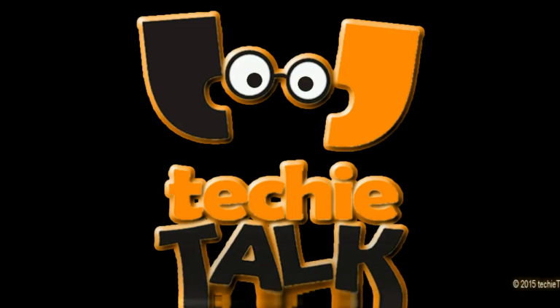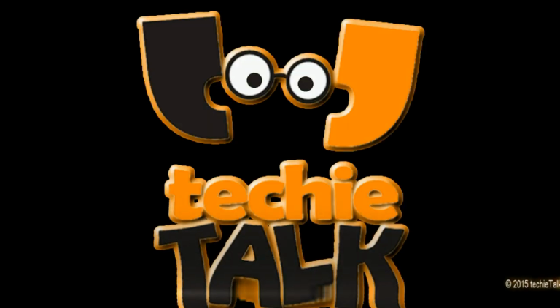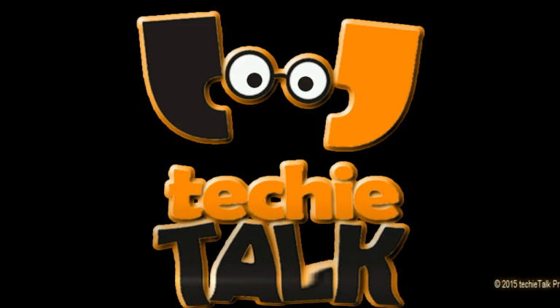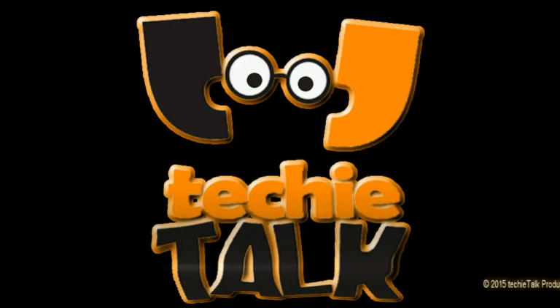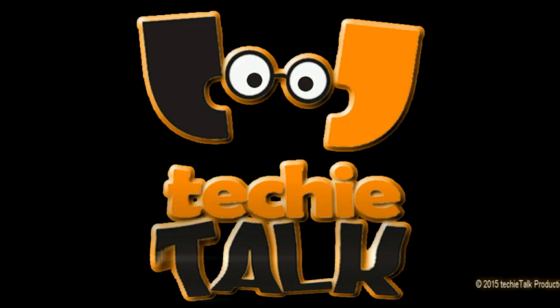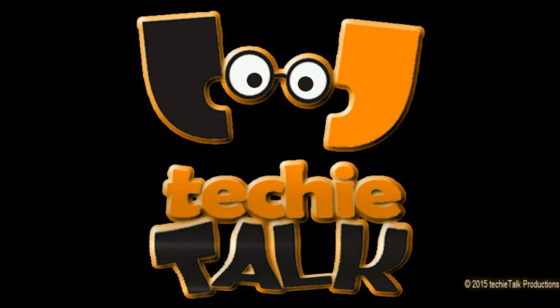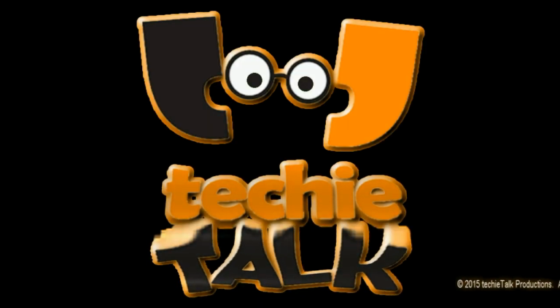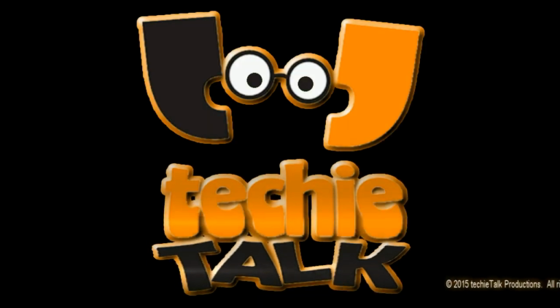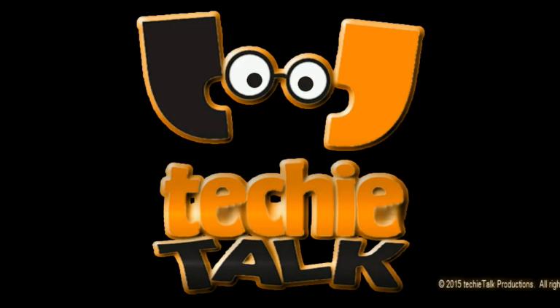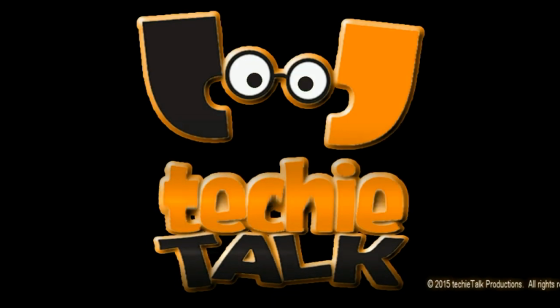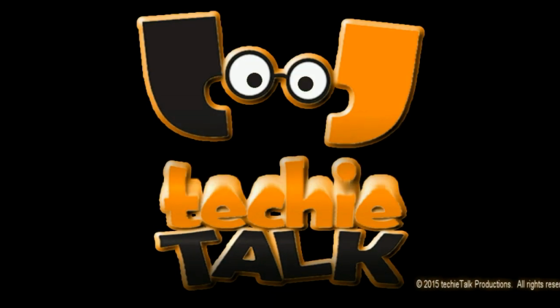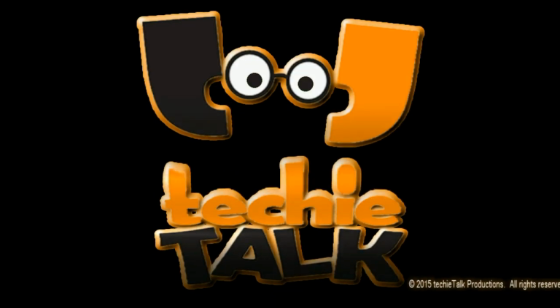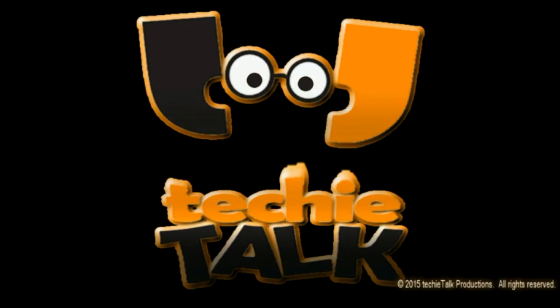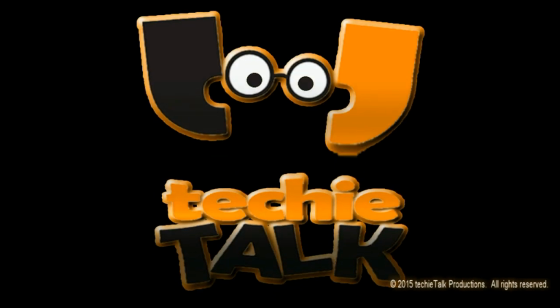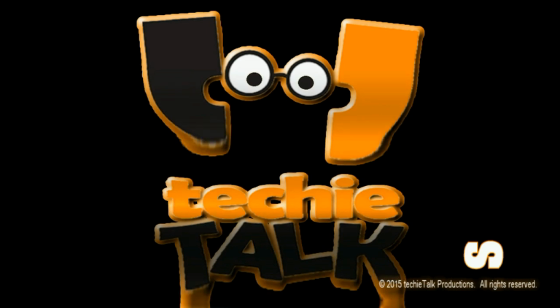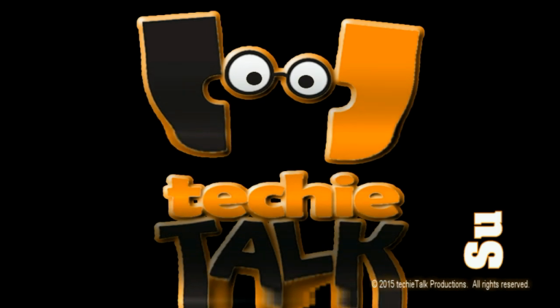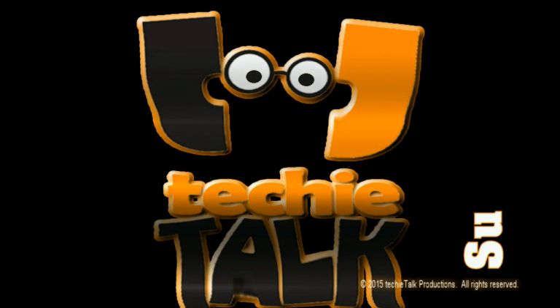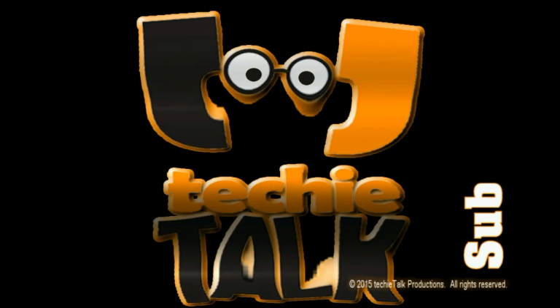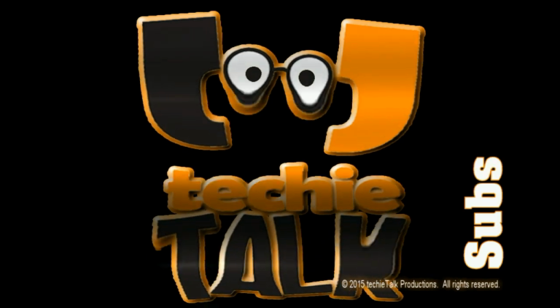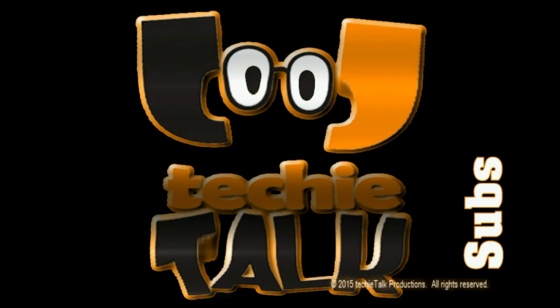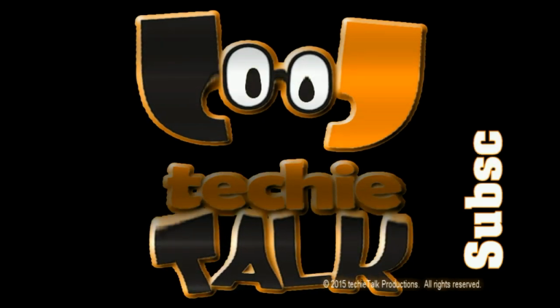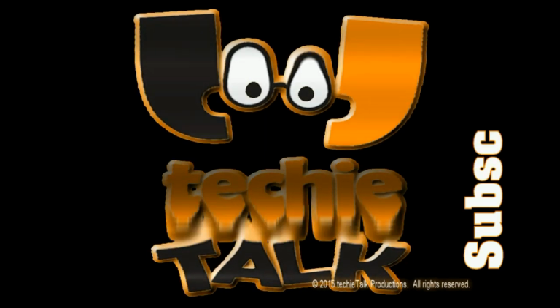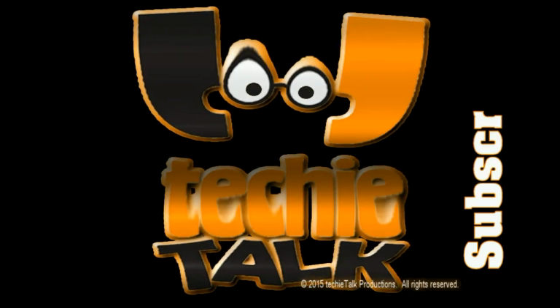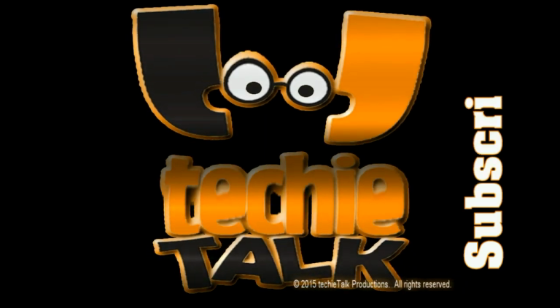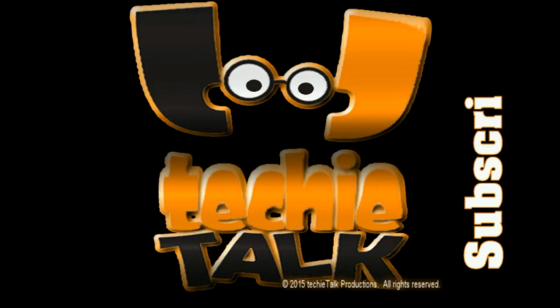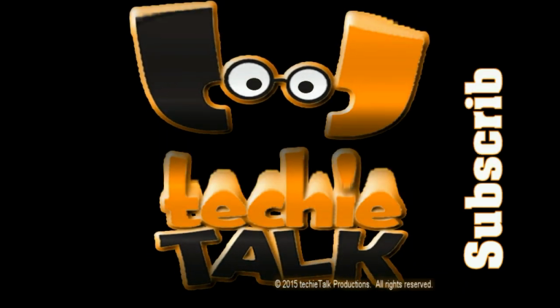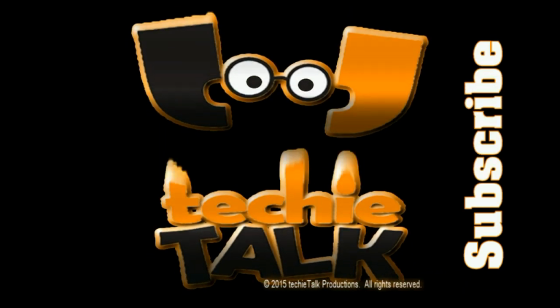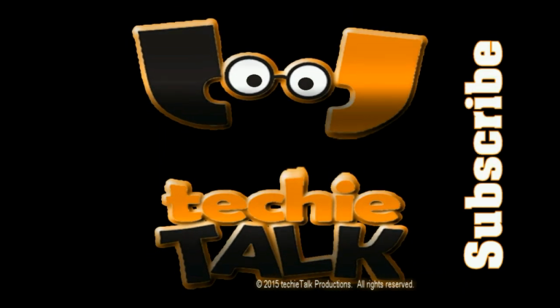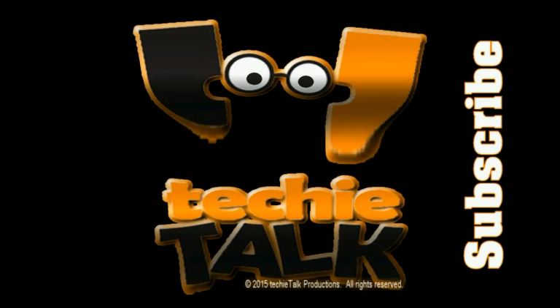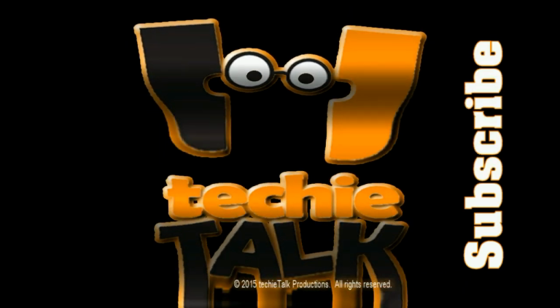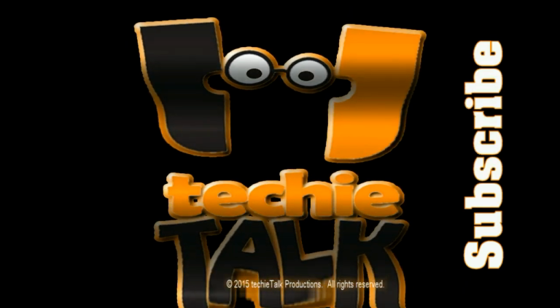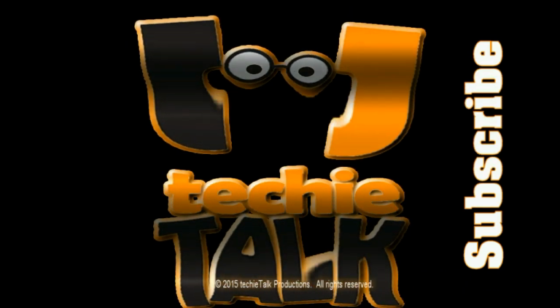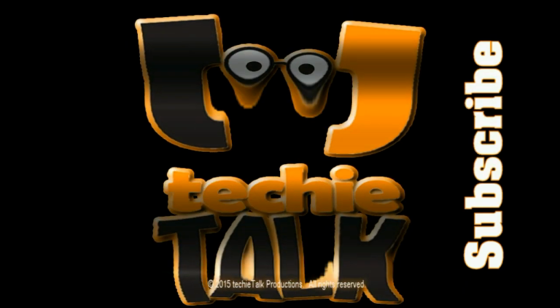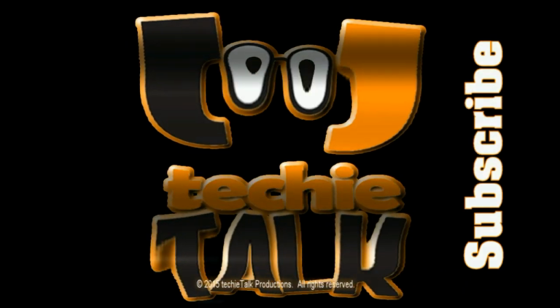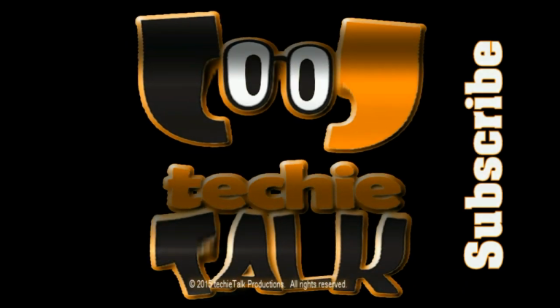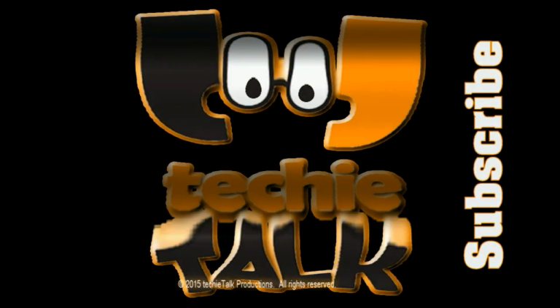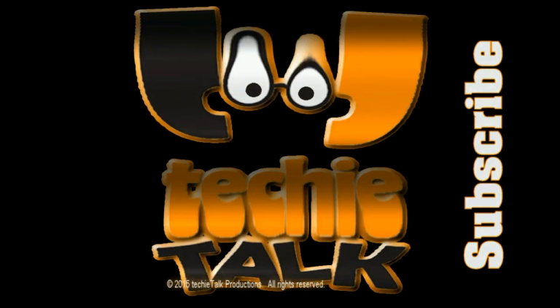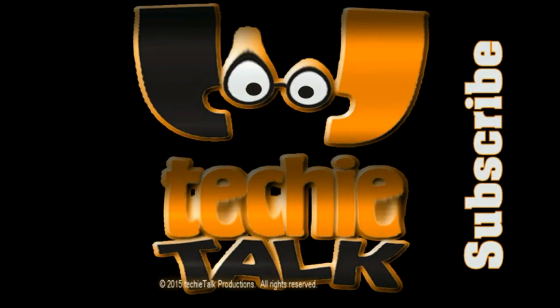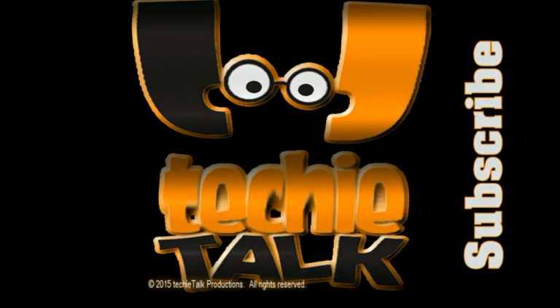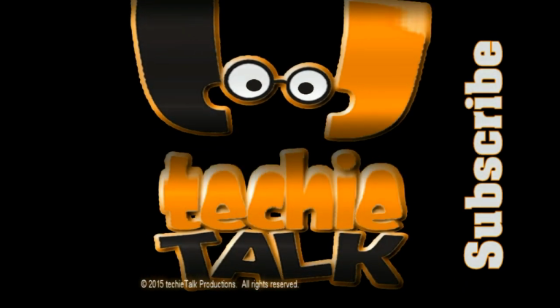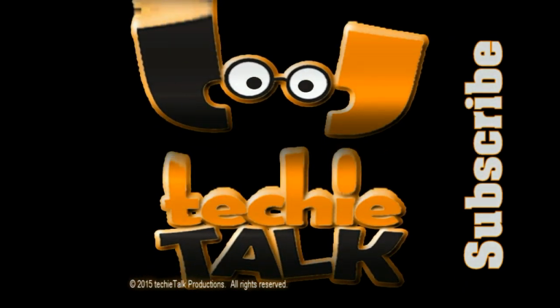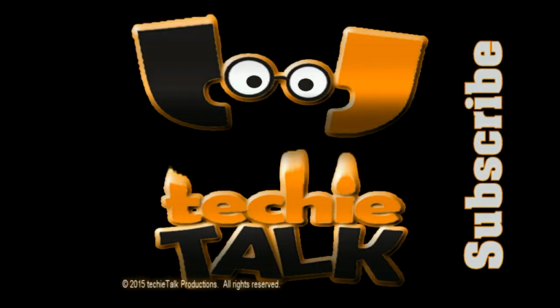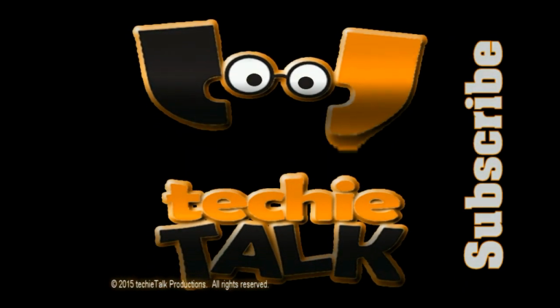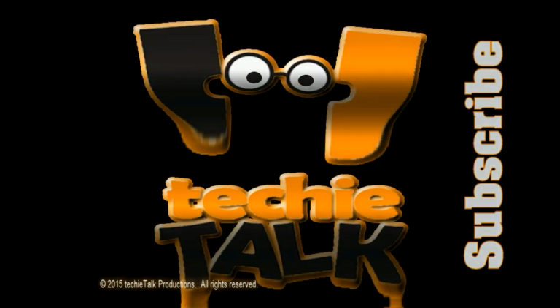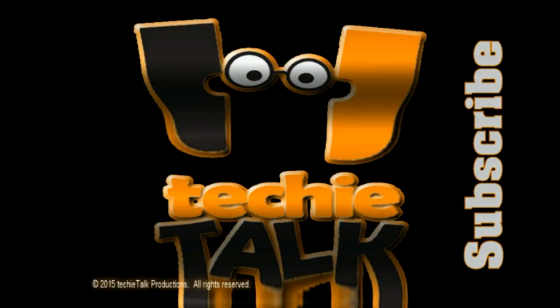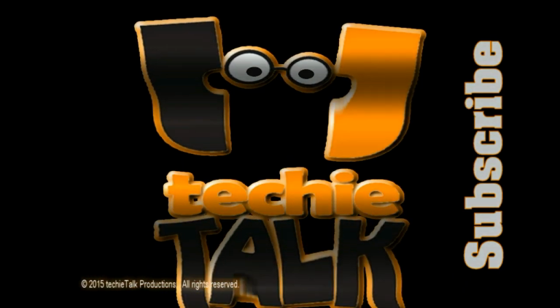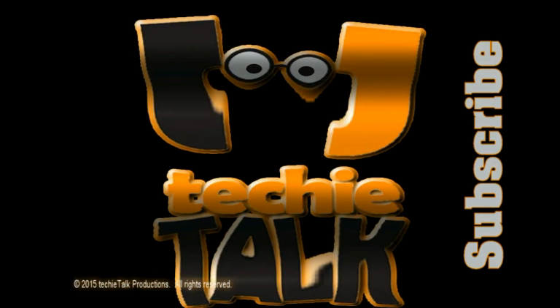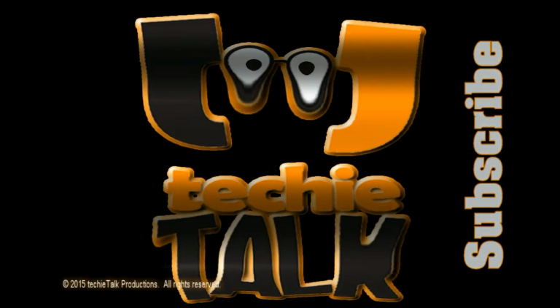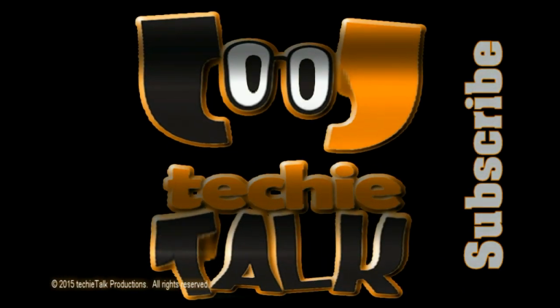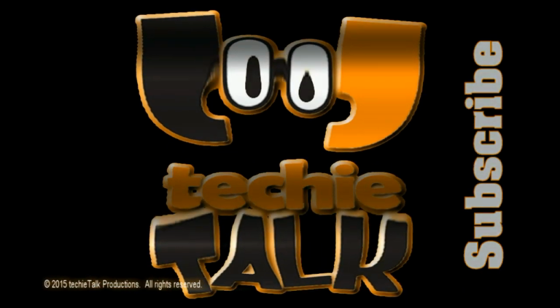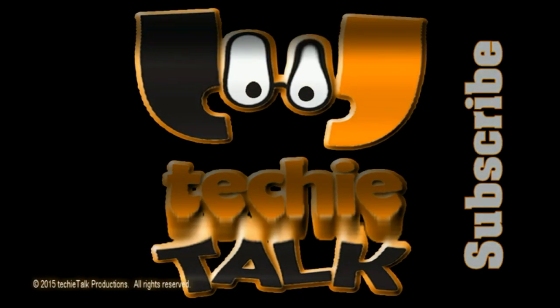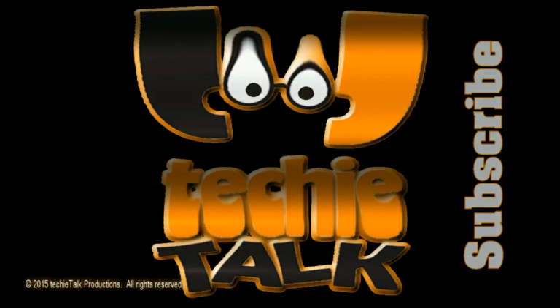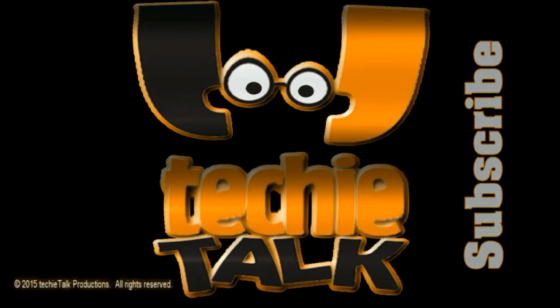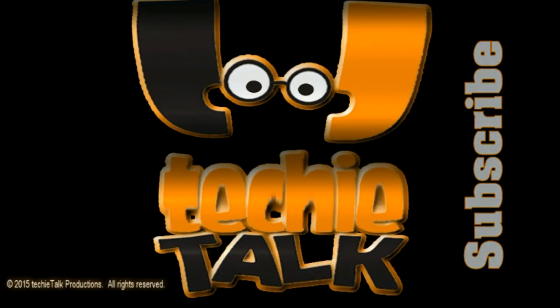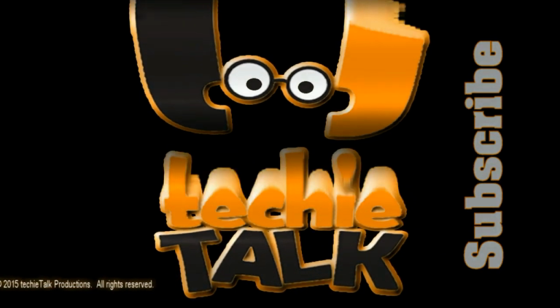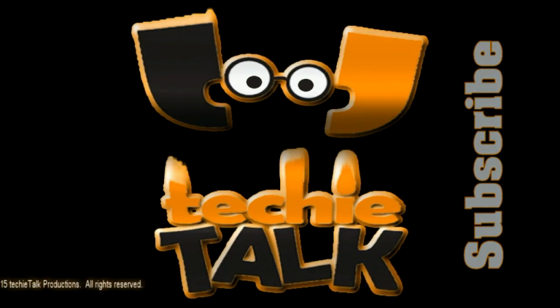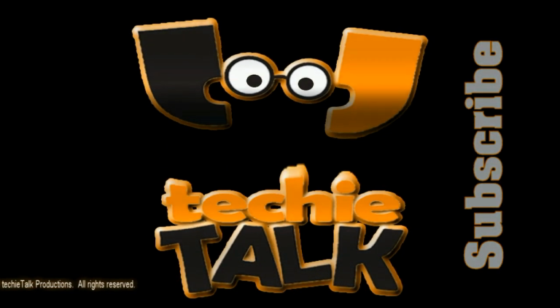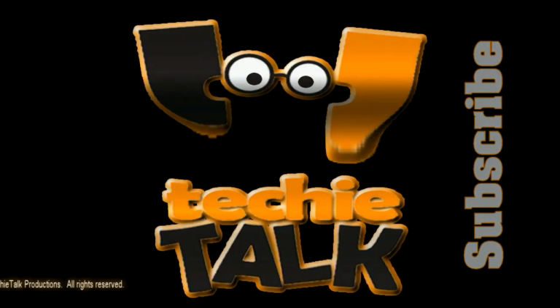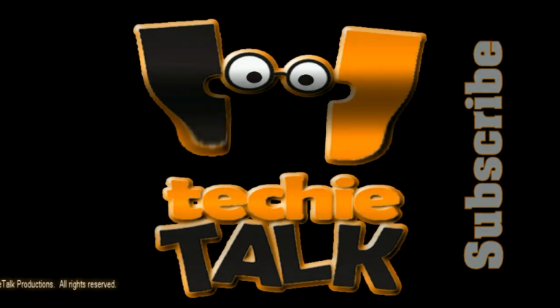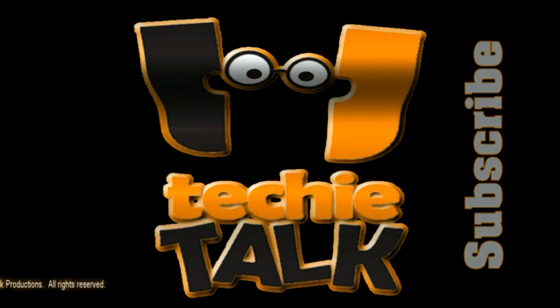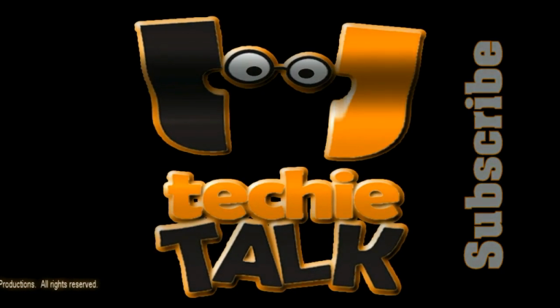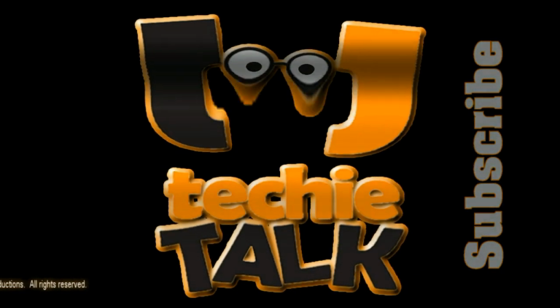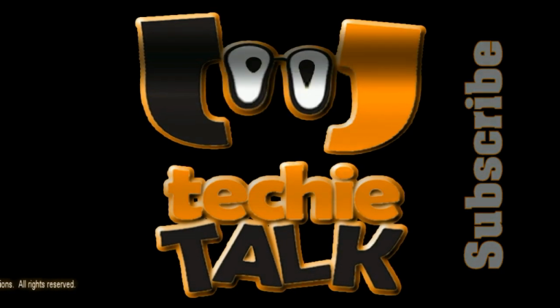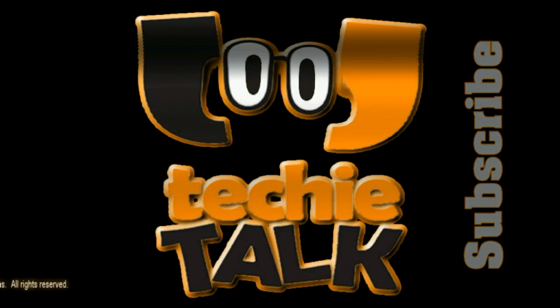I'm Amy from the Techie Talk YouTube channel. Thanks for watching and don't forget to subscribe!